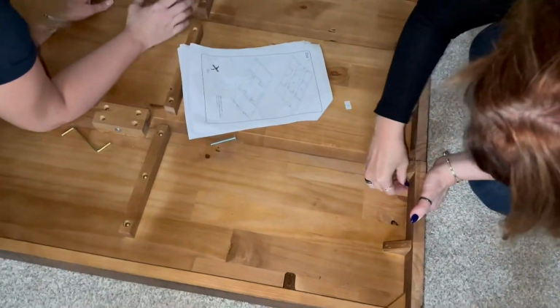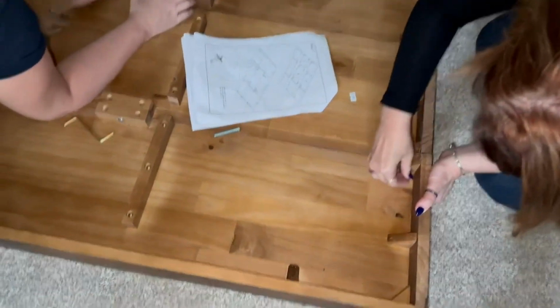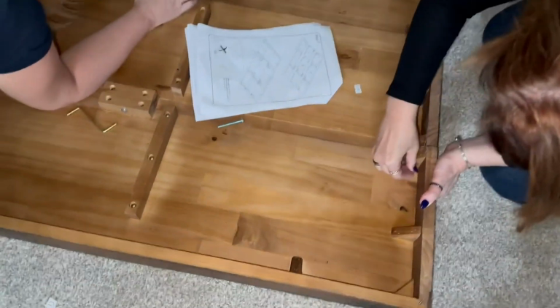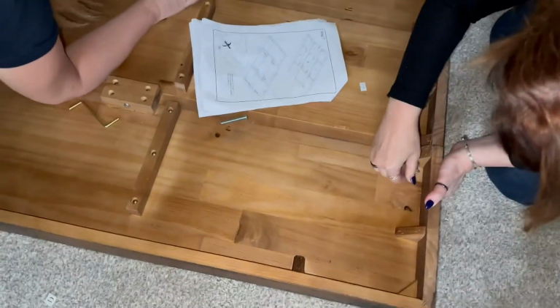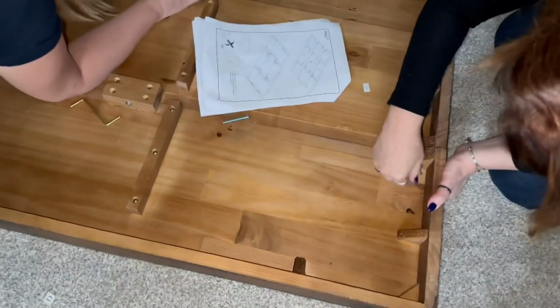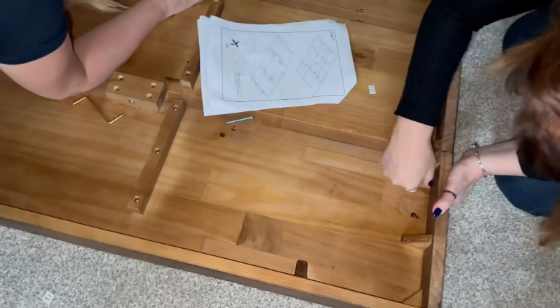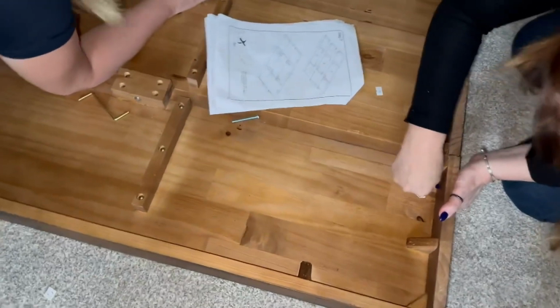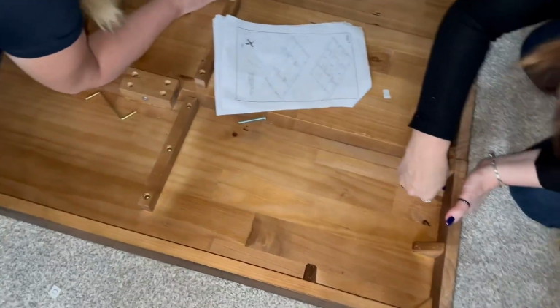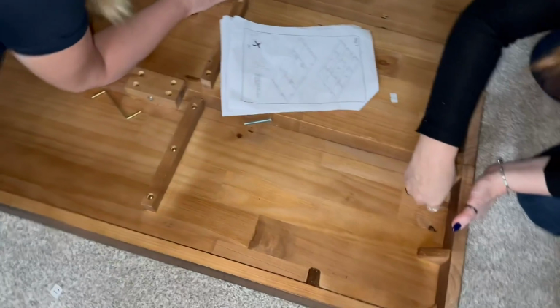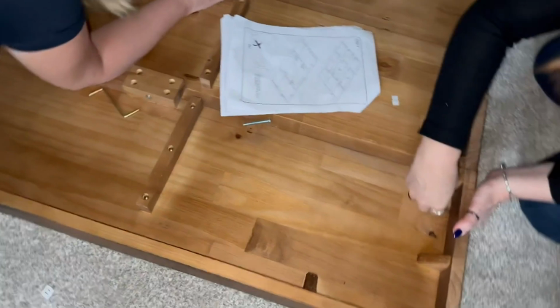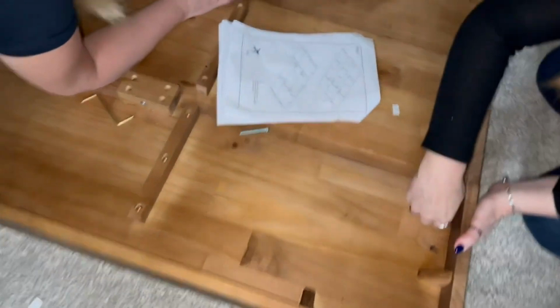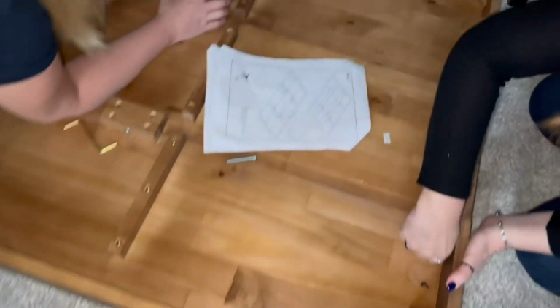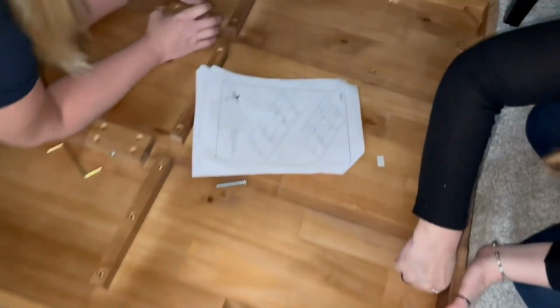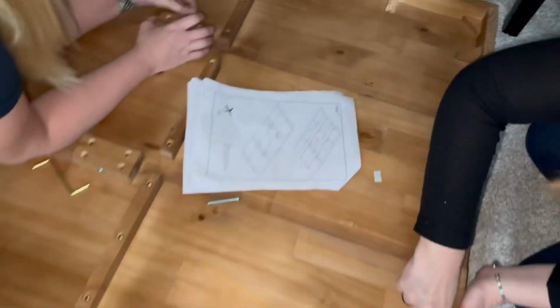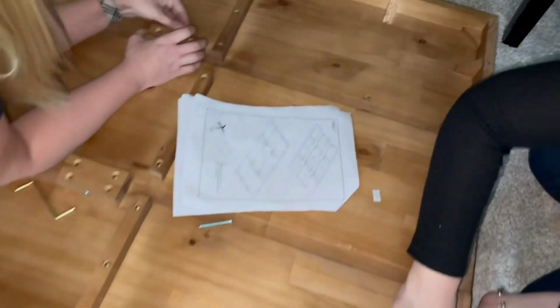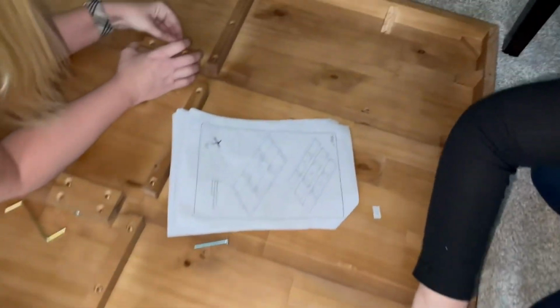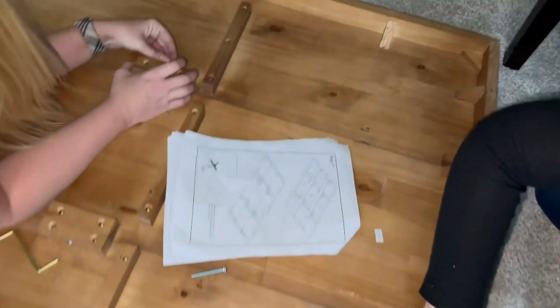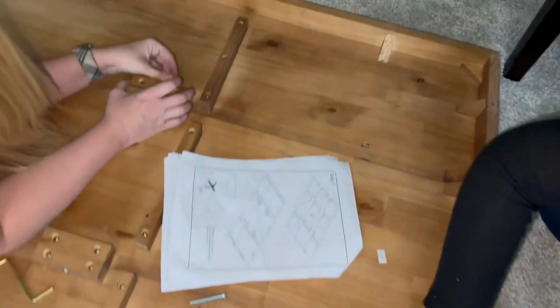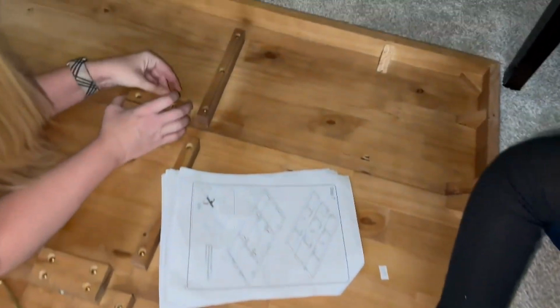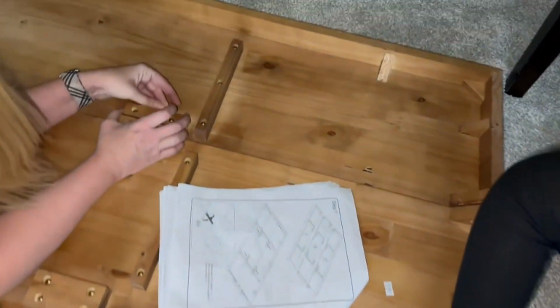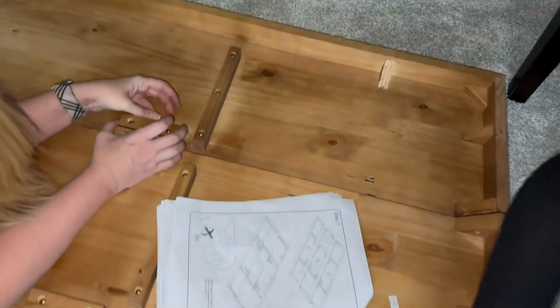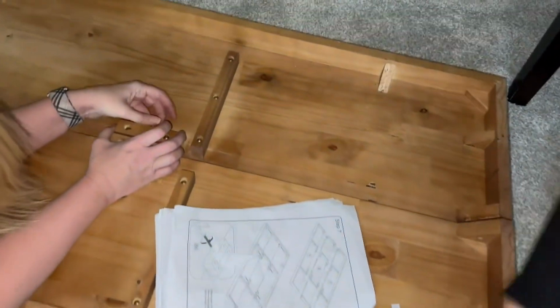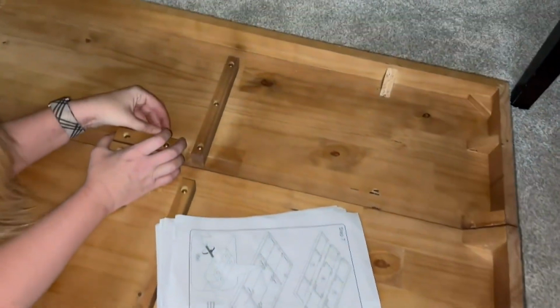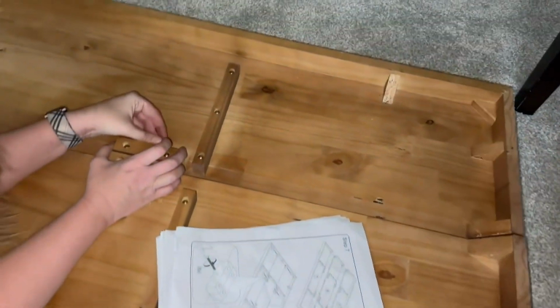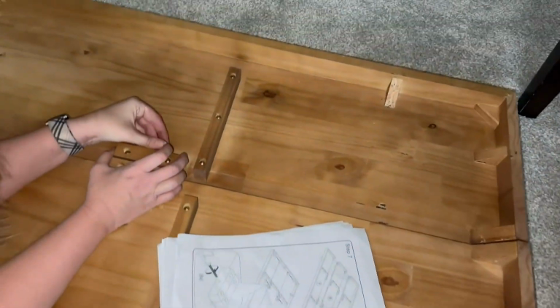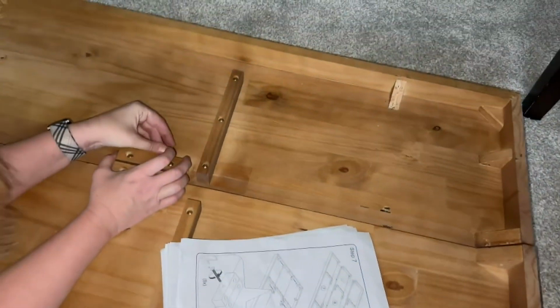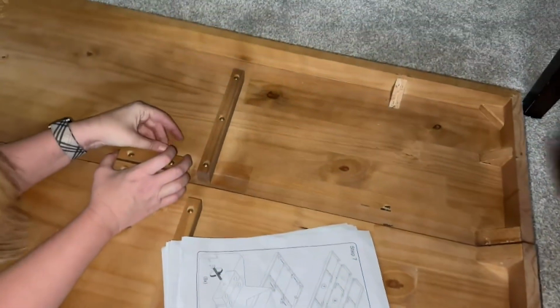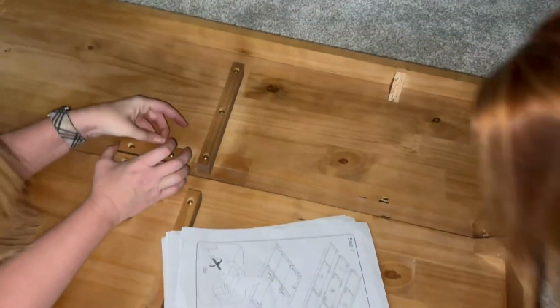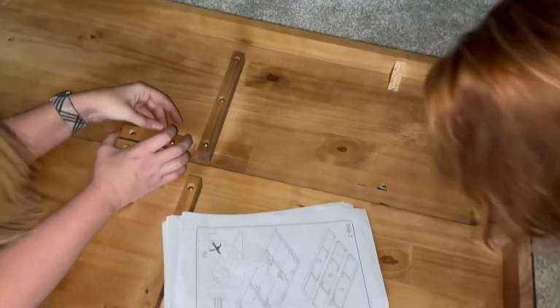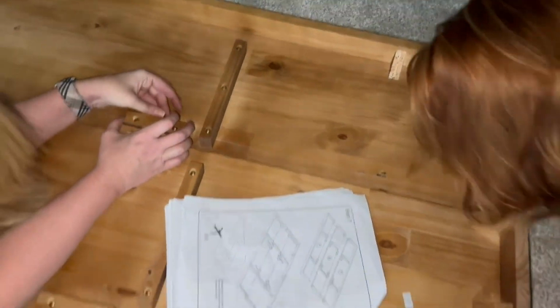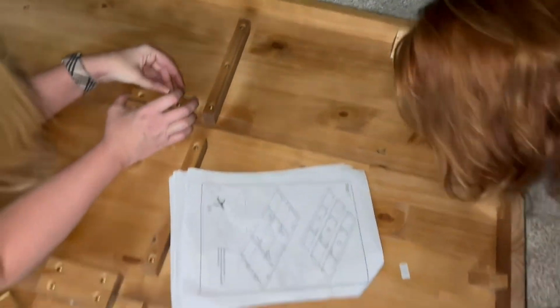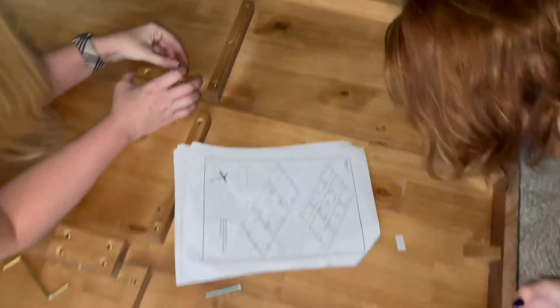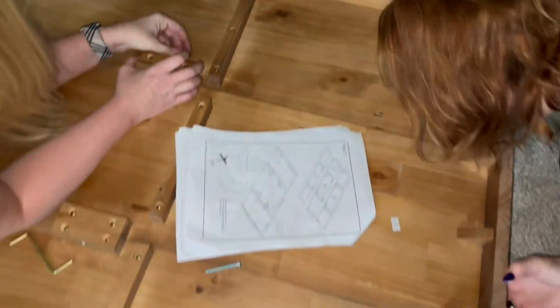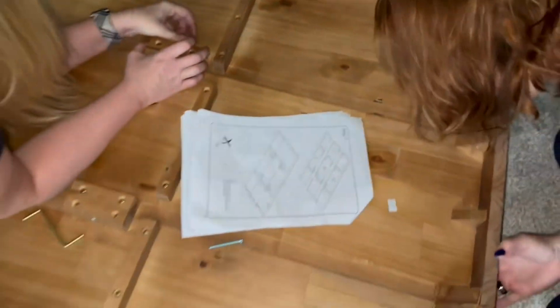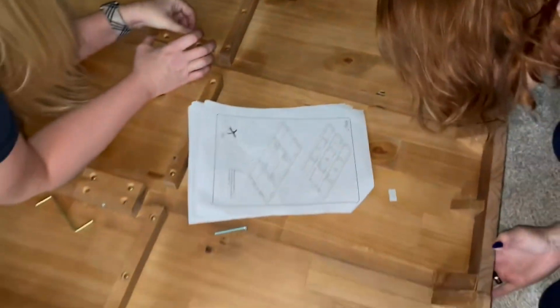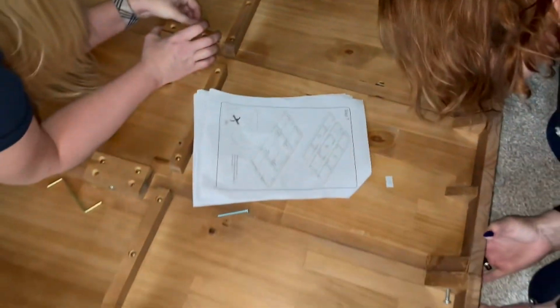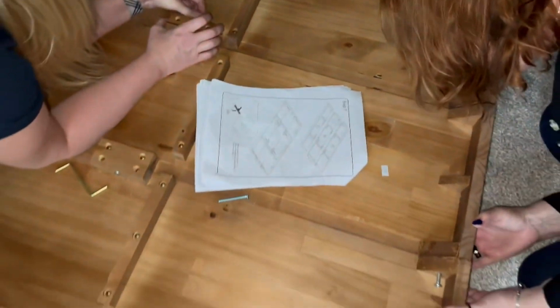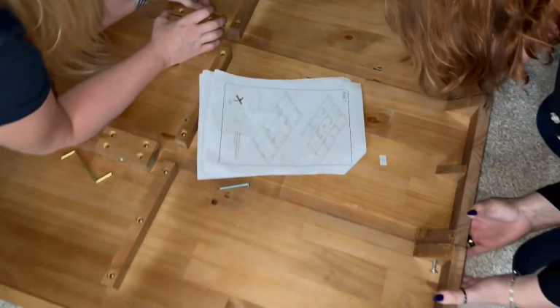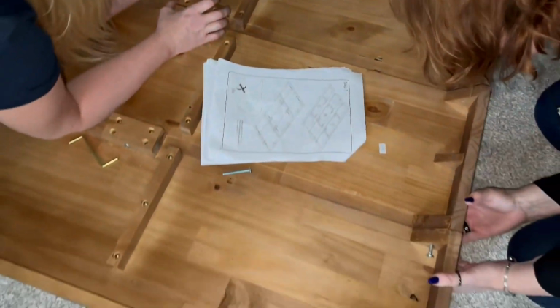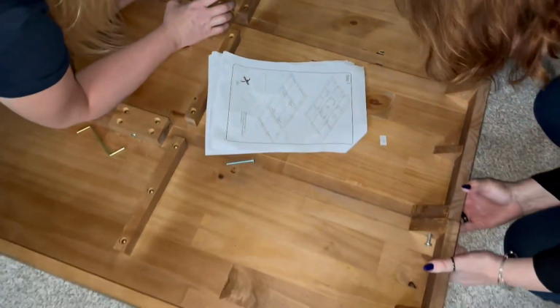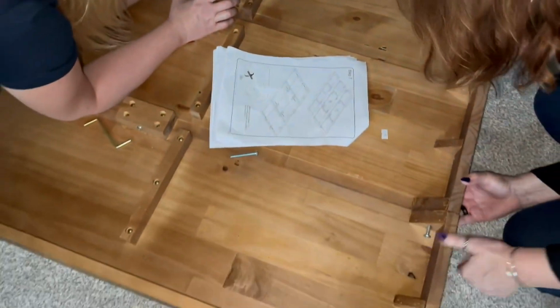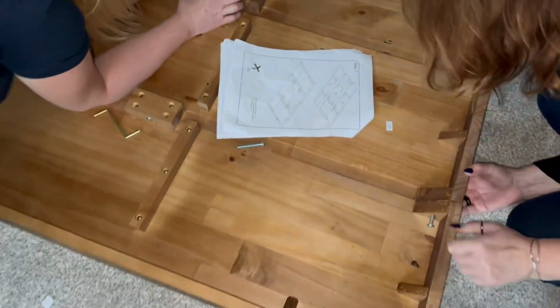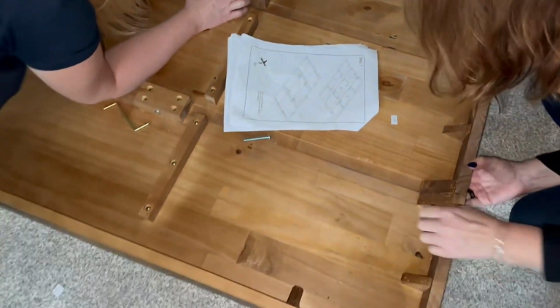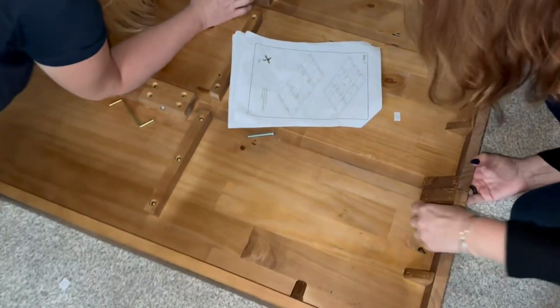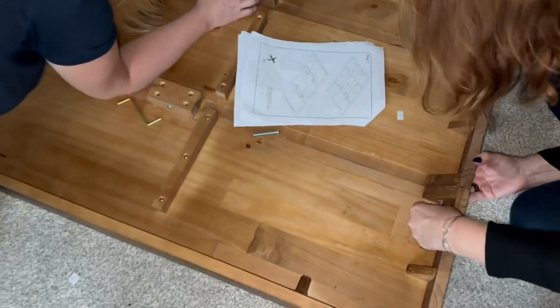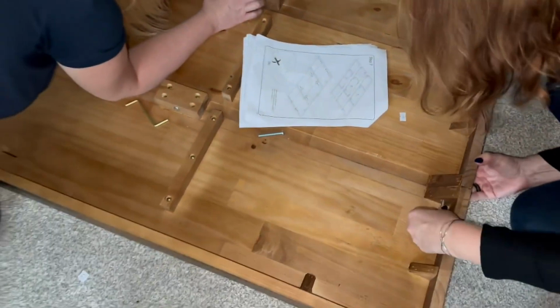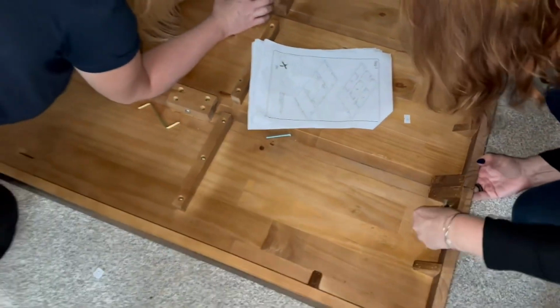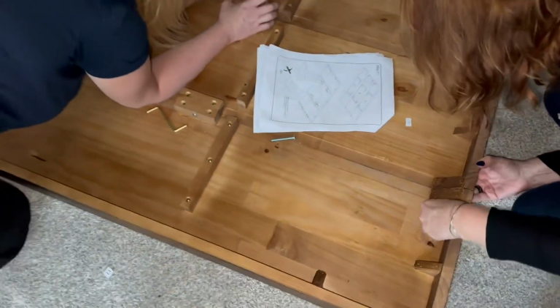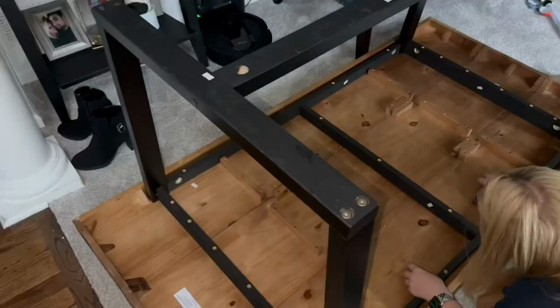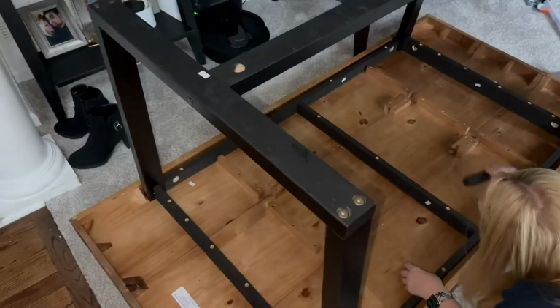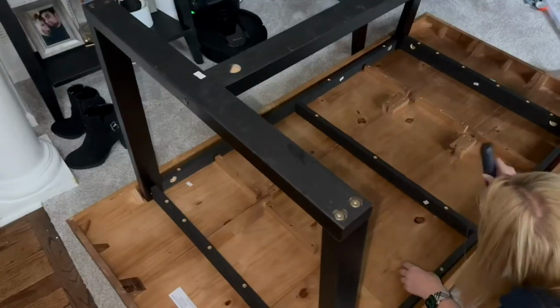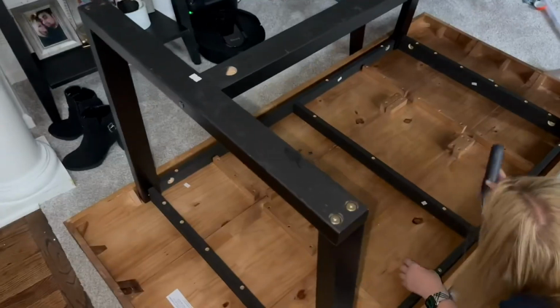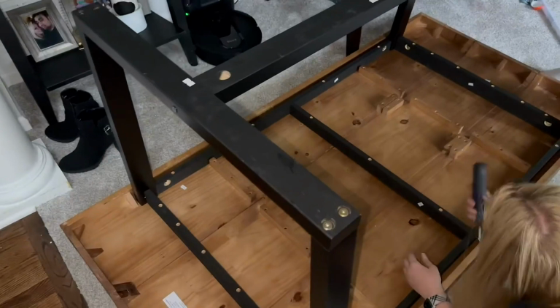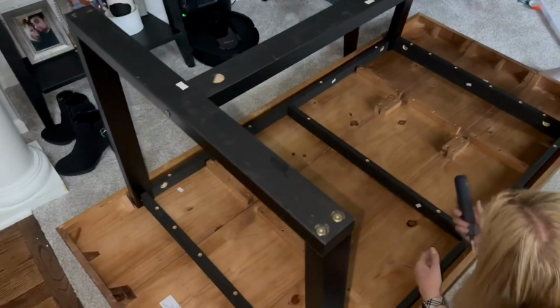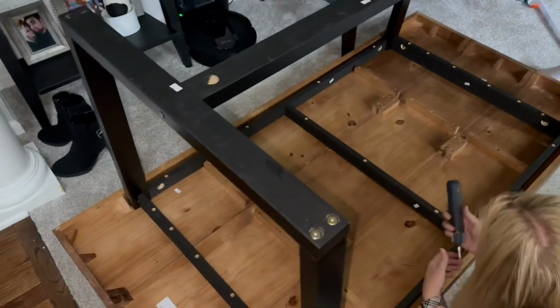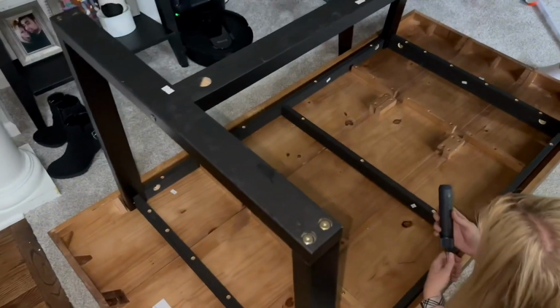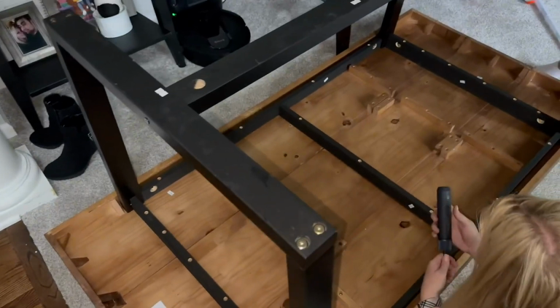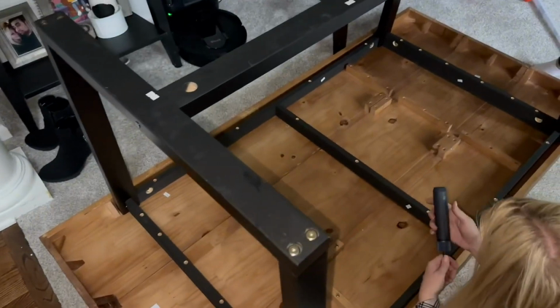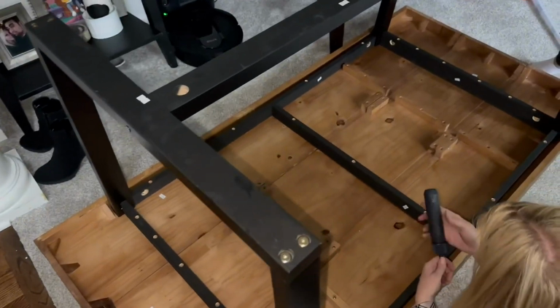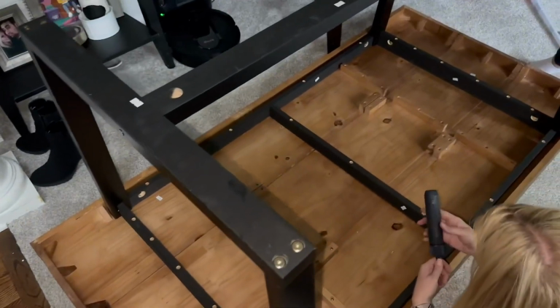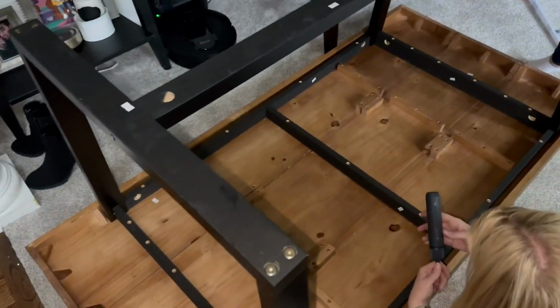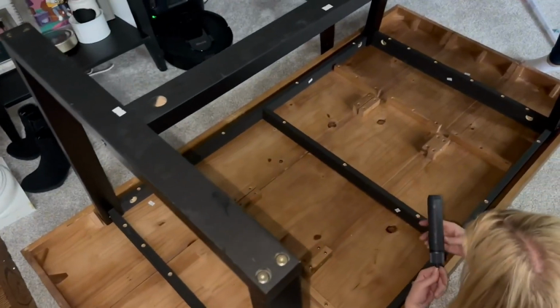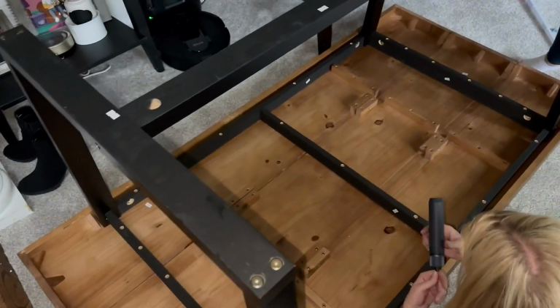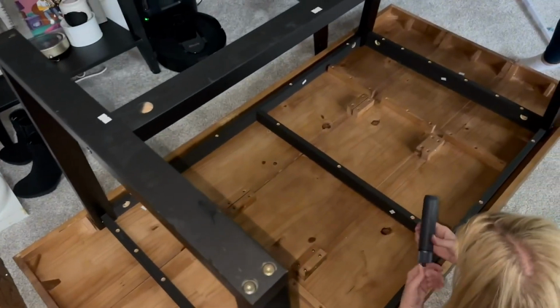You can see my girlfriends Nicole and Jamie here helping me out — it's just a lot of lining it up and putting it together with the tool that they give you.